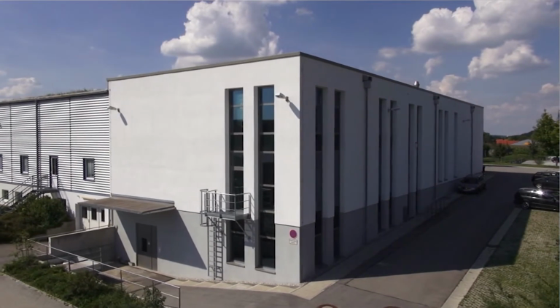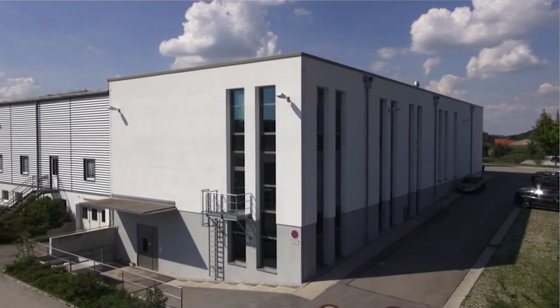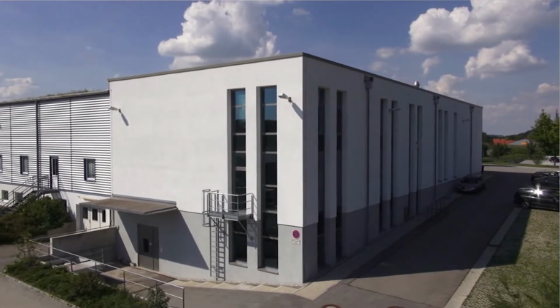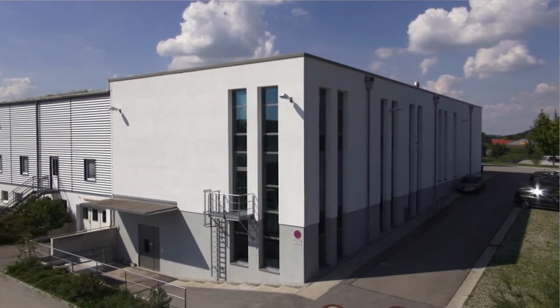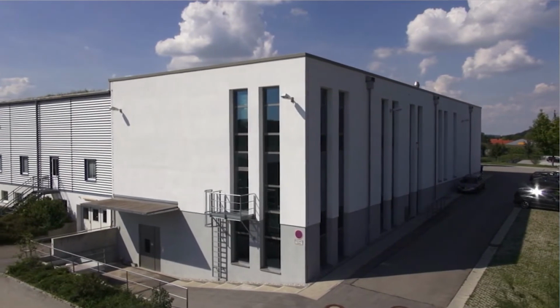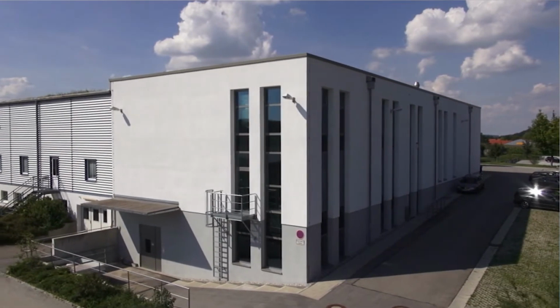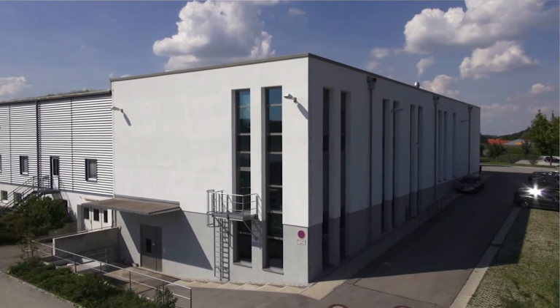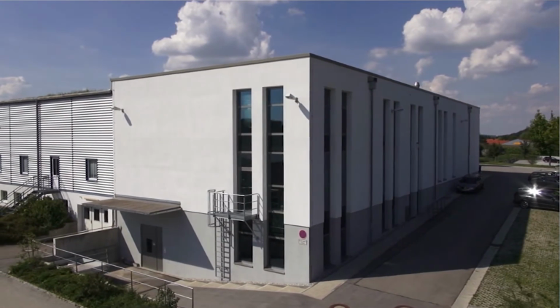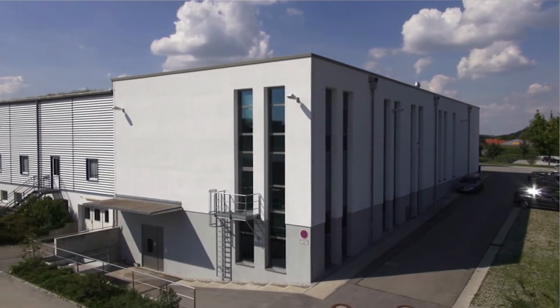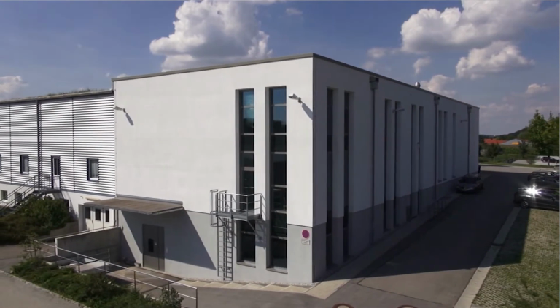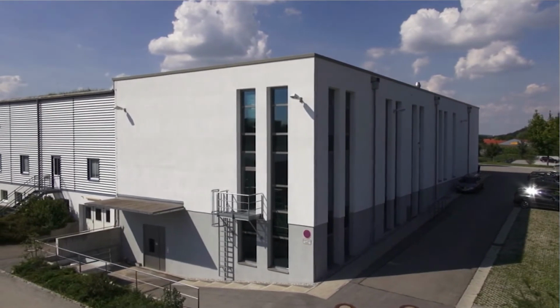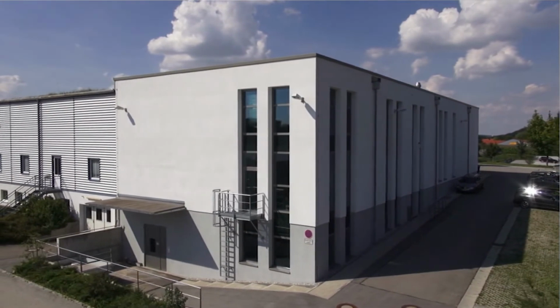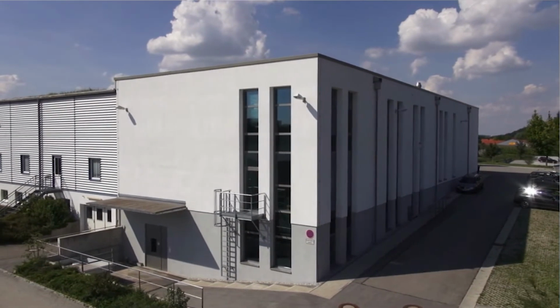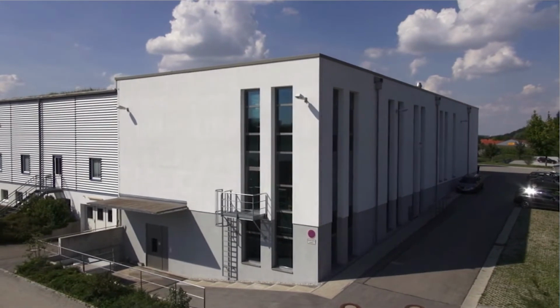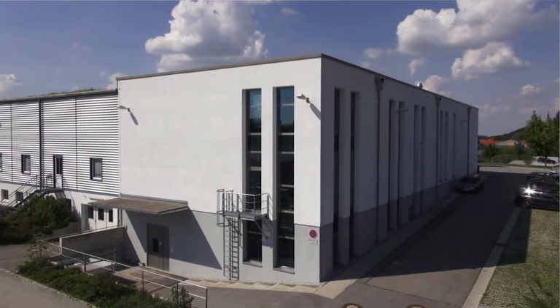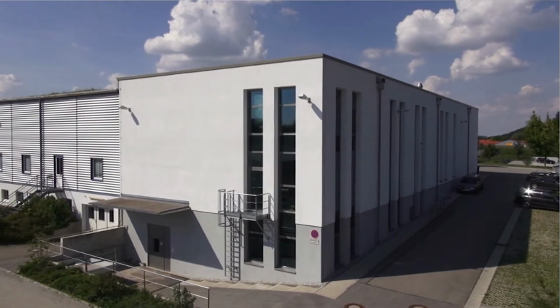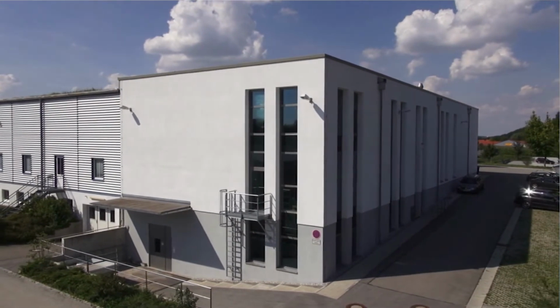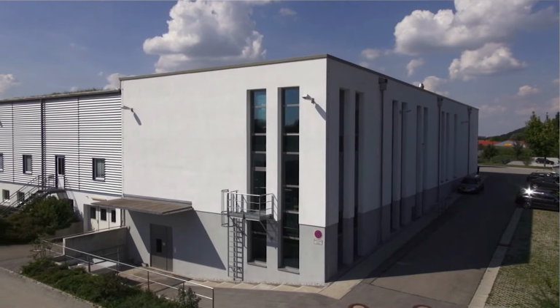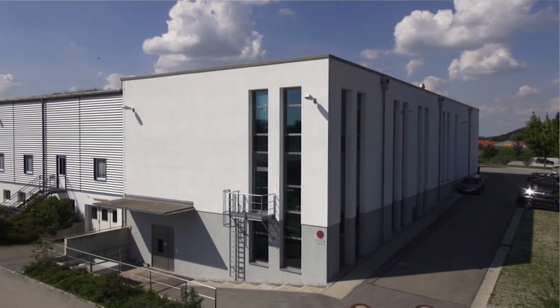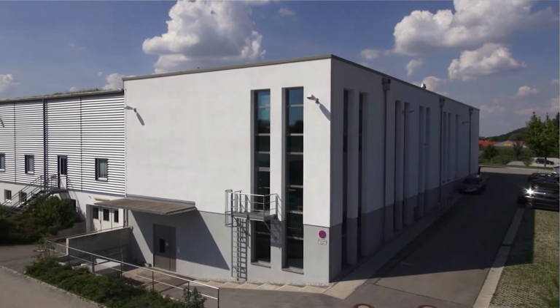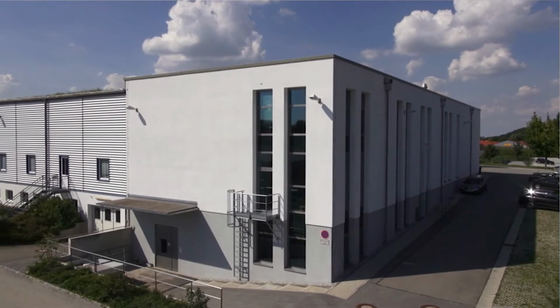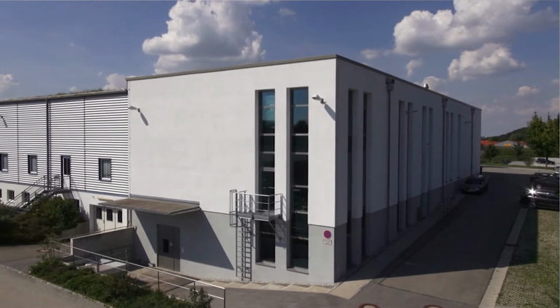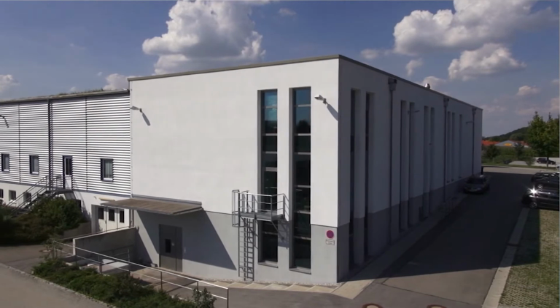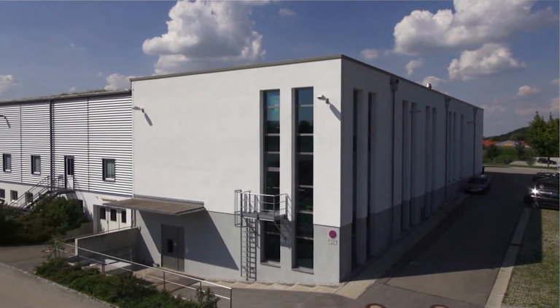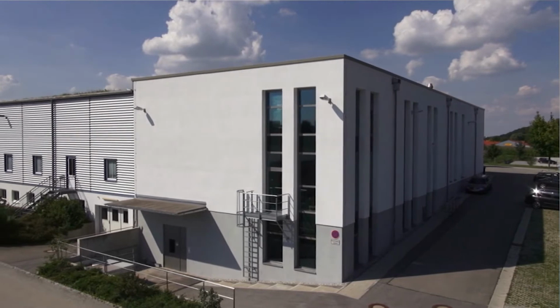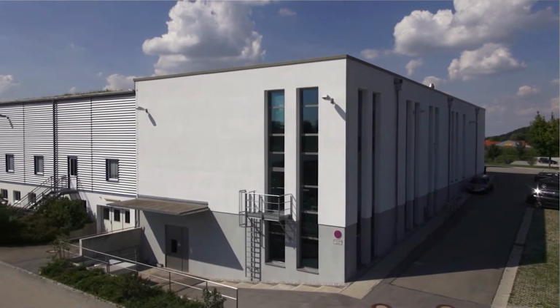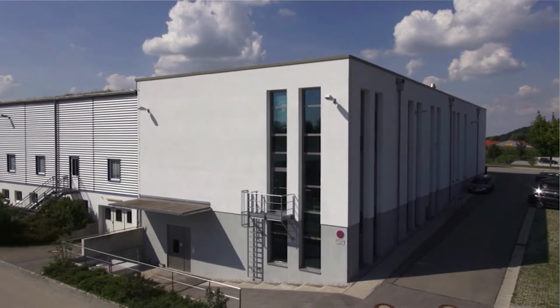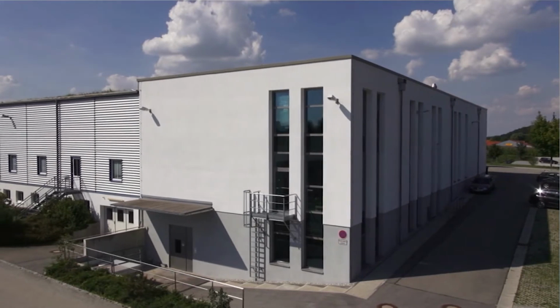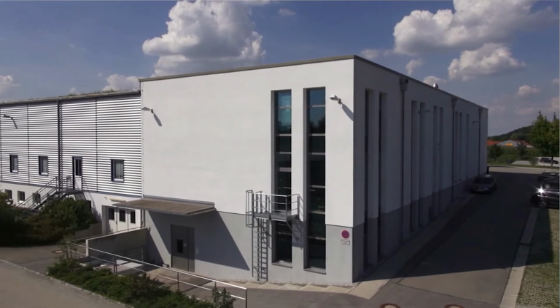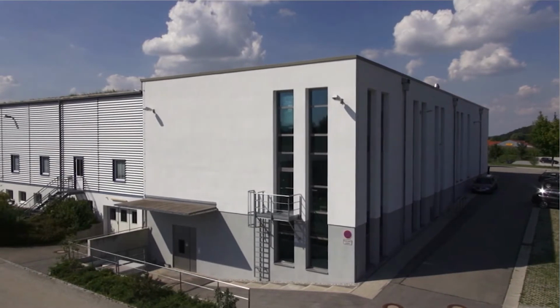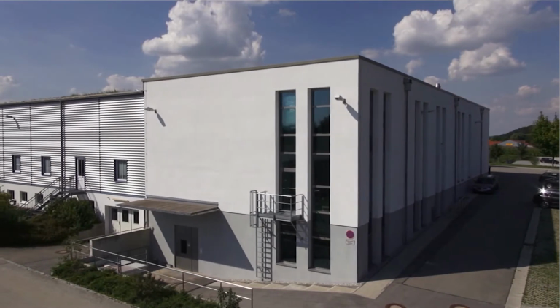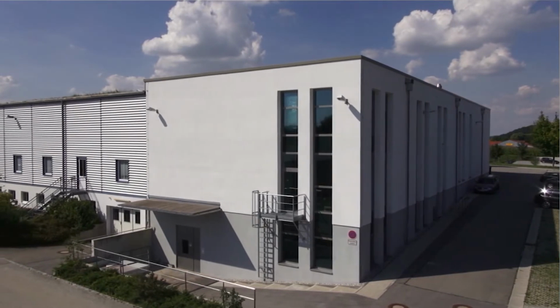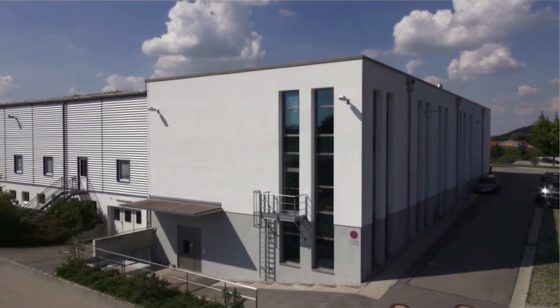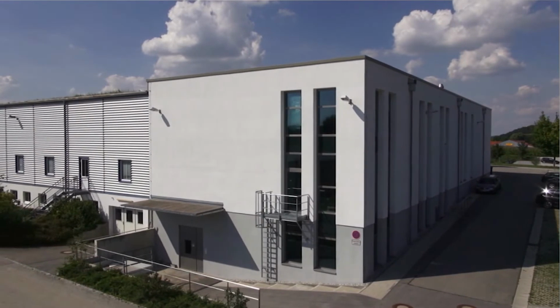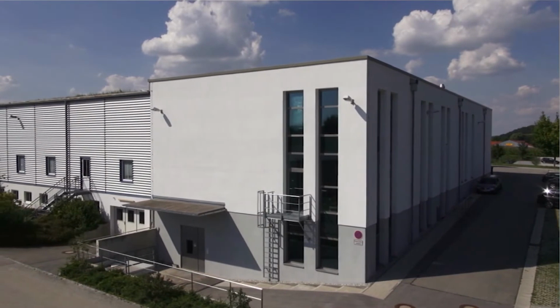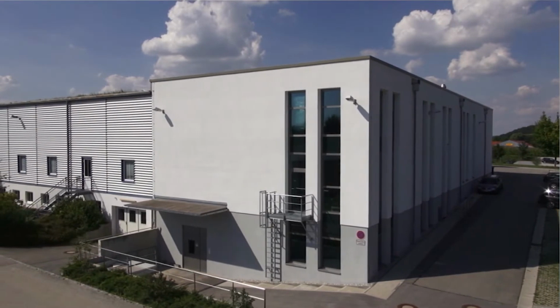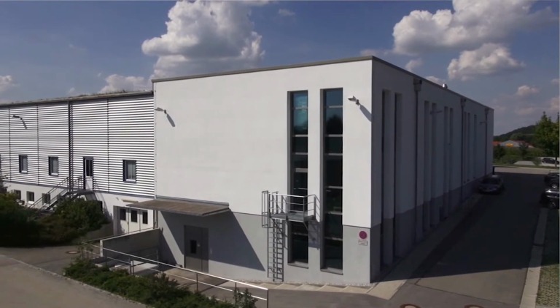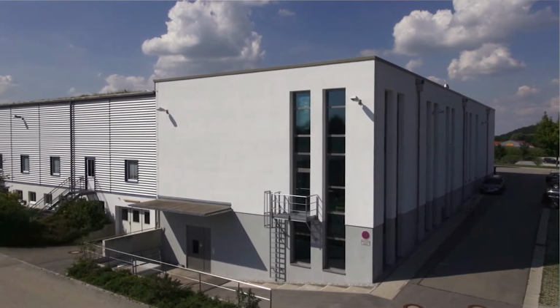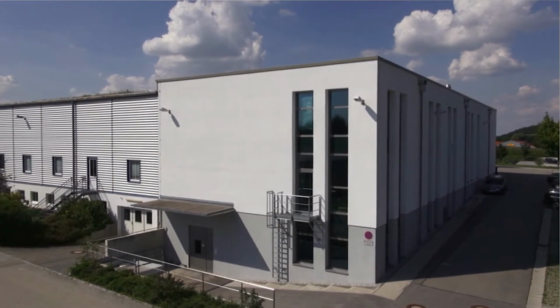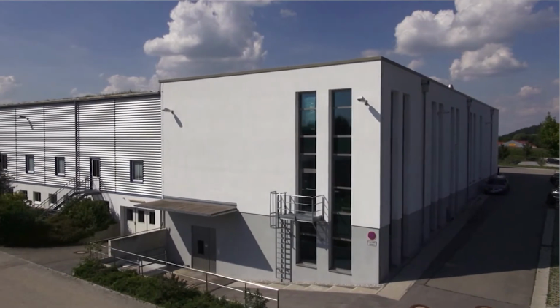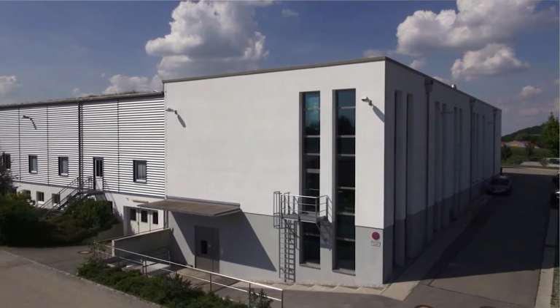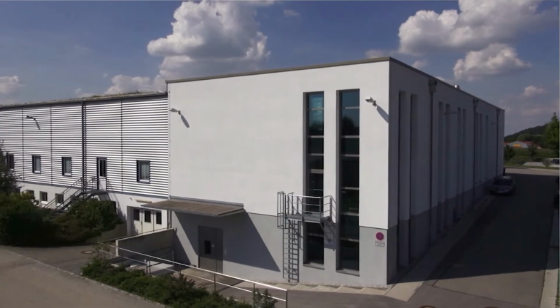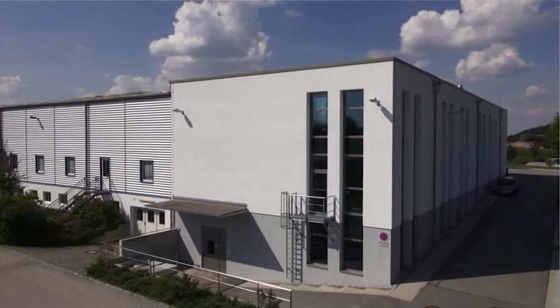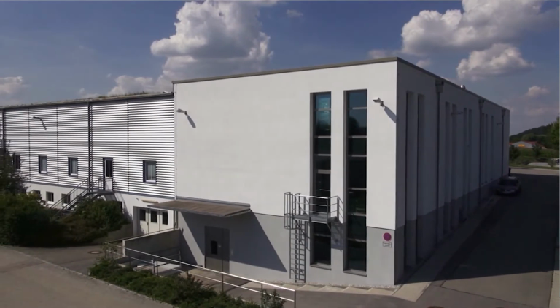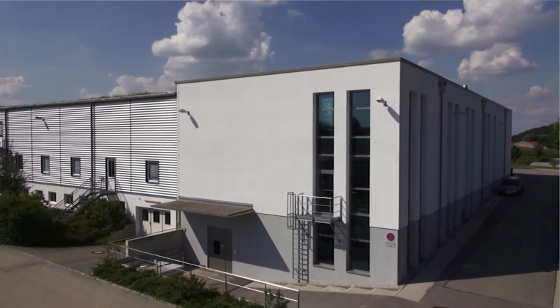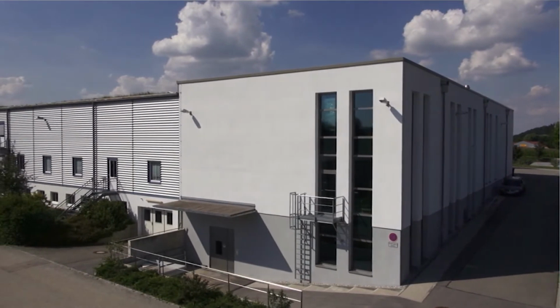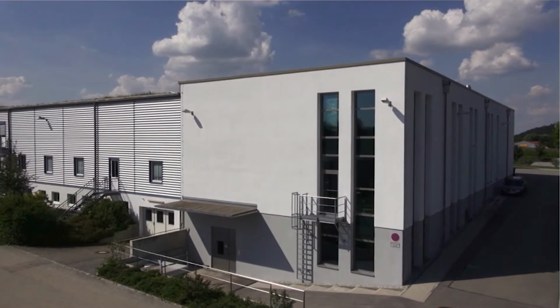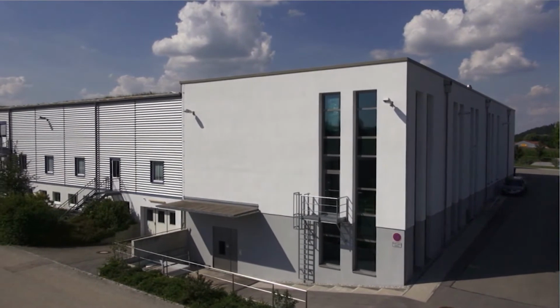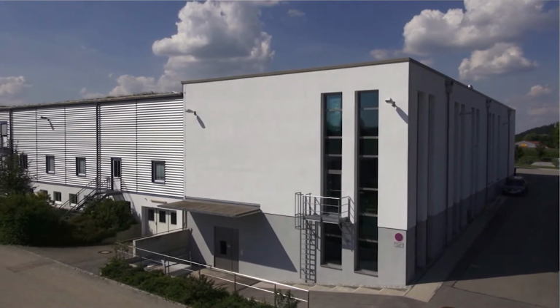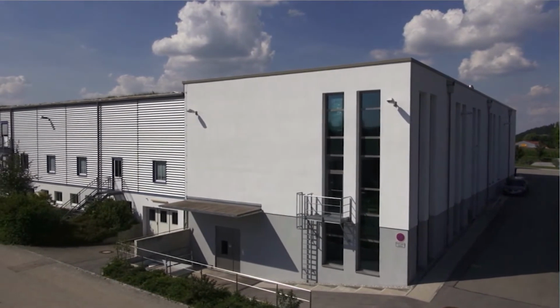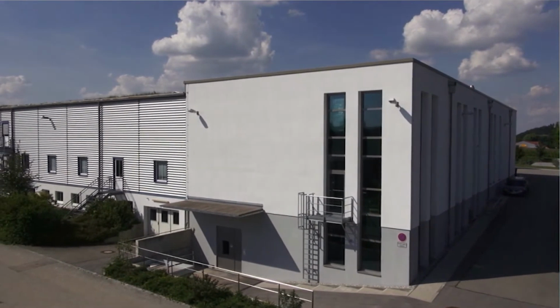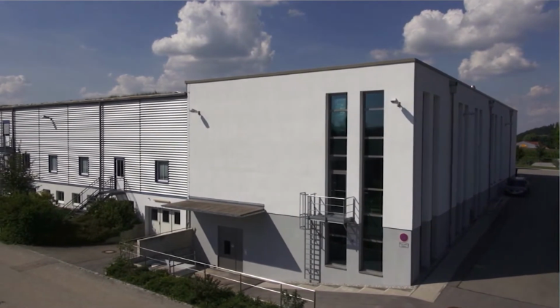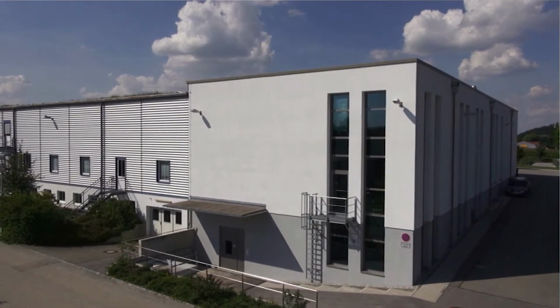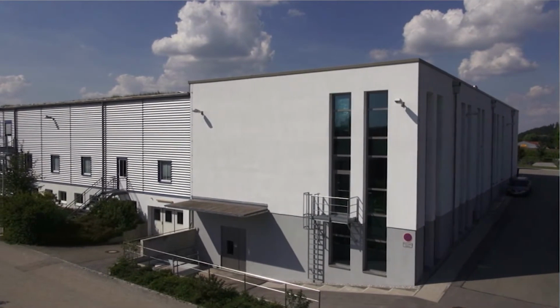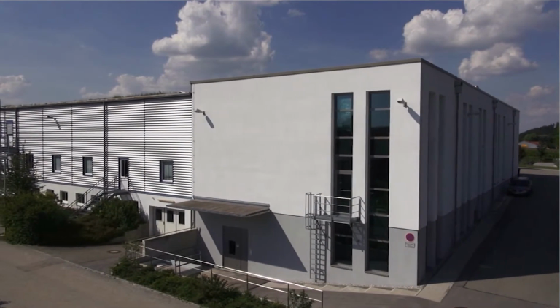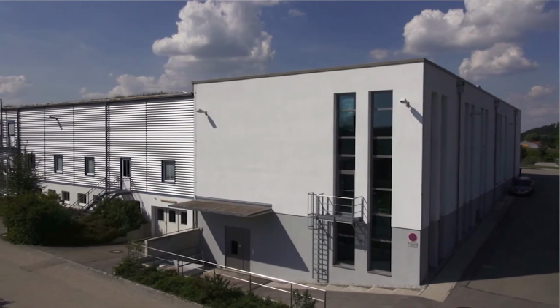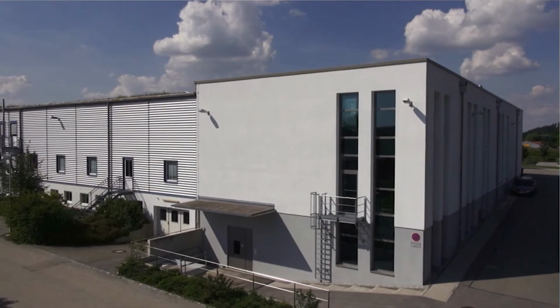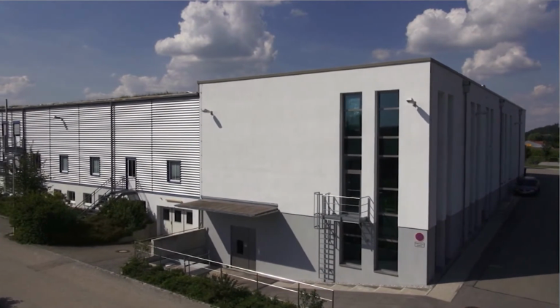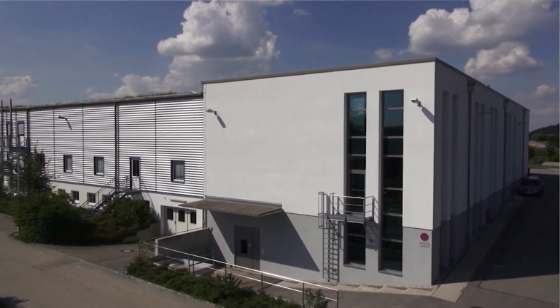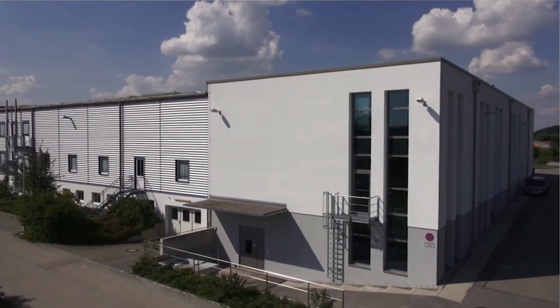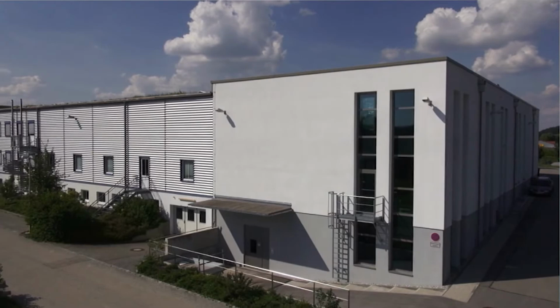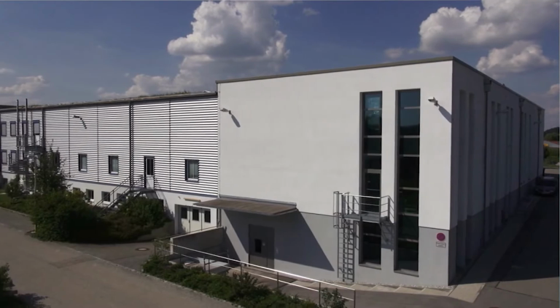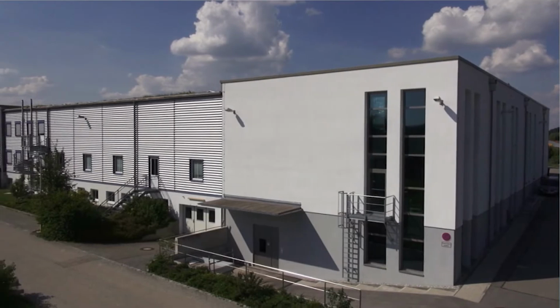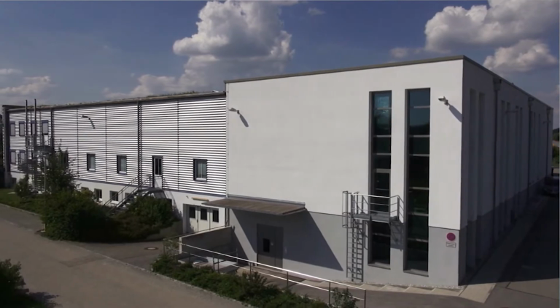Today we provide an exclusive insight into this production process, from the raw material to the manufactured product.